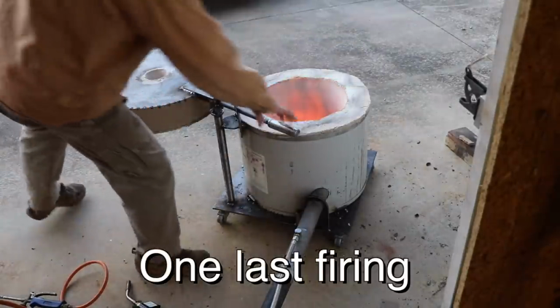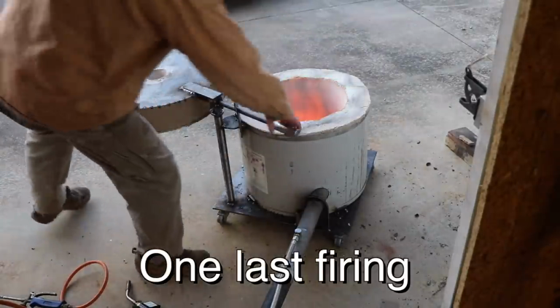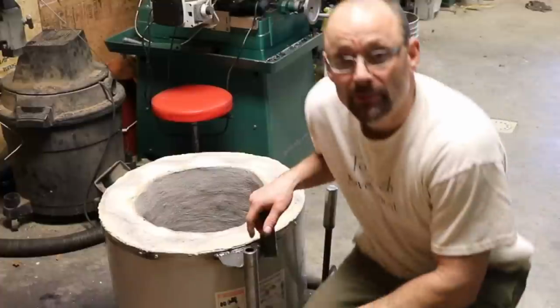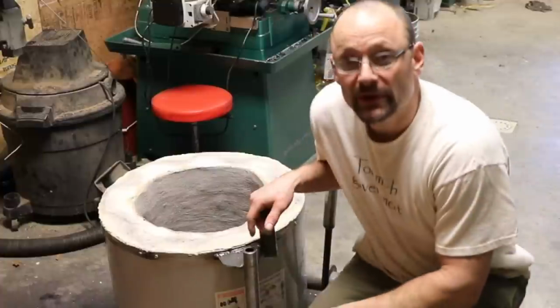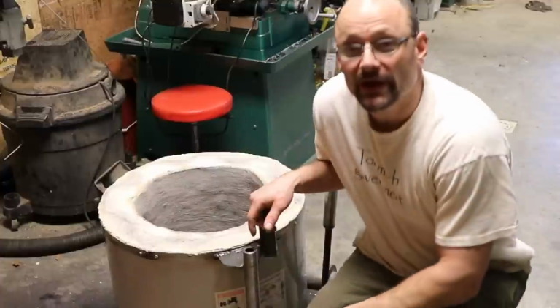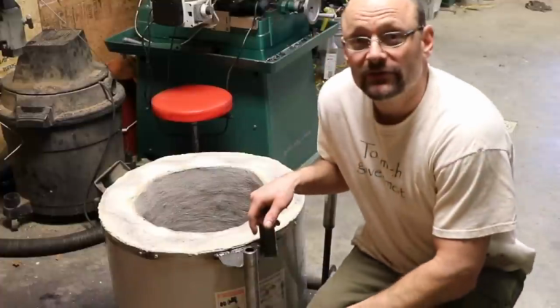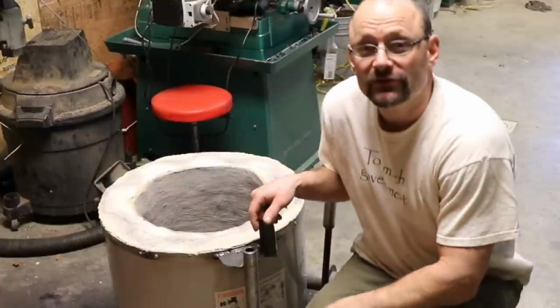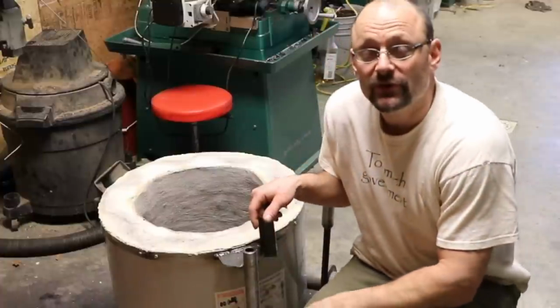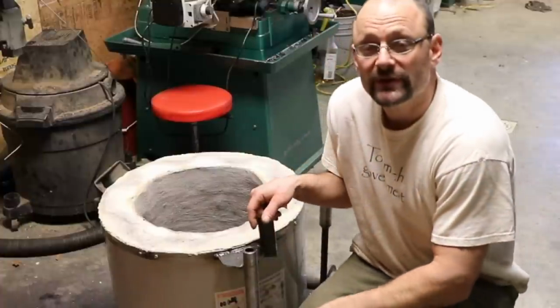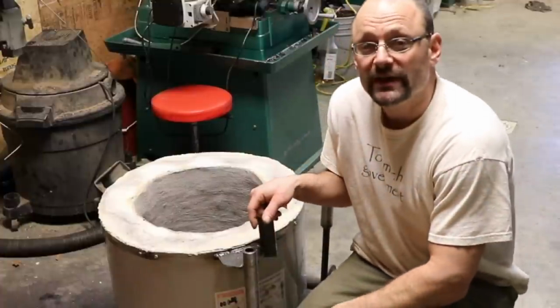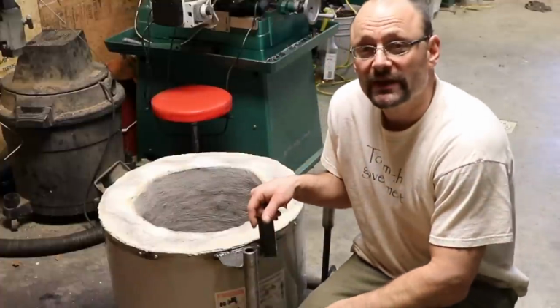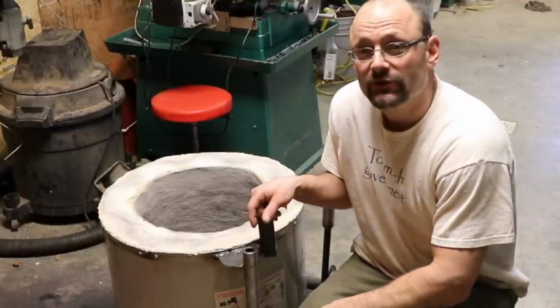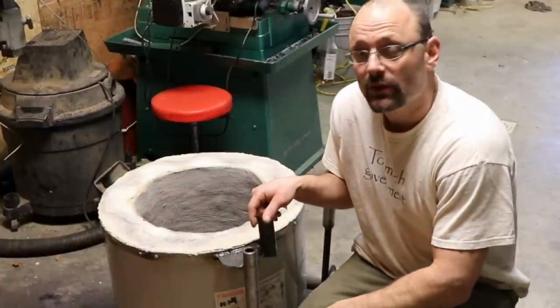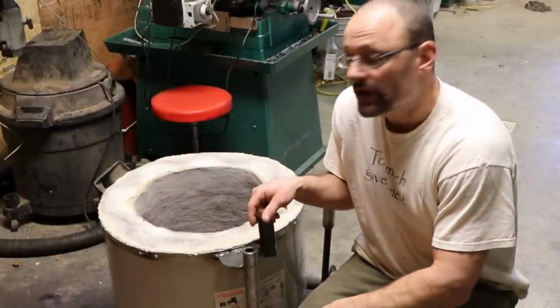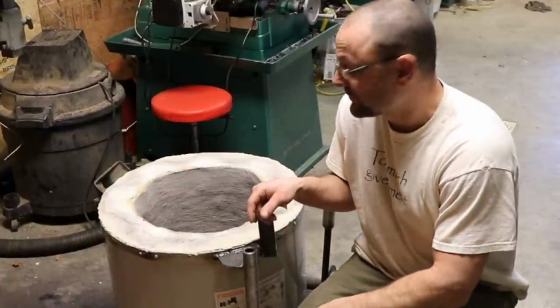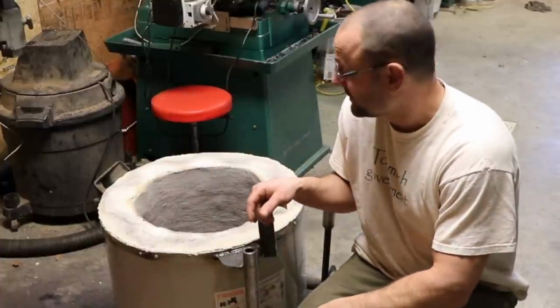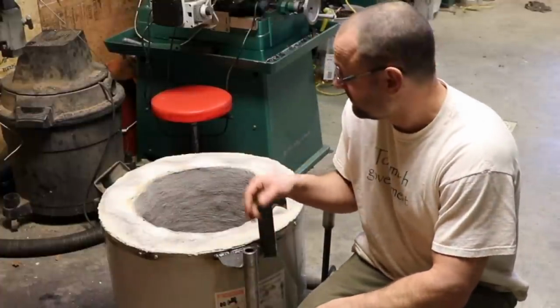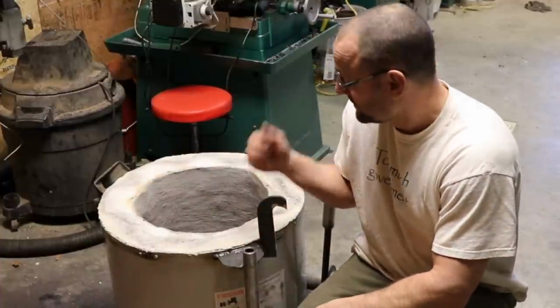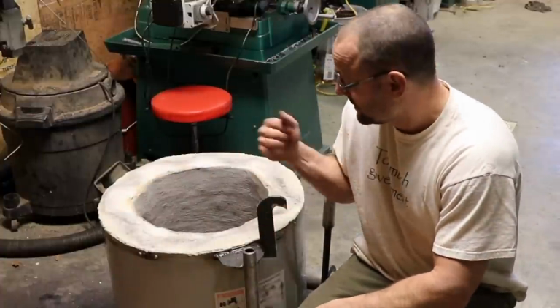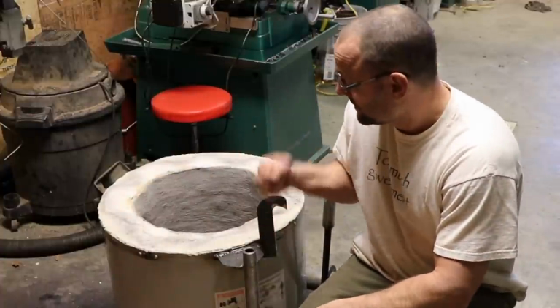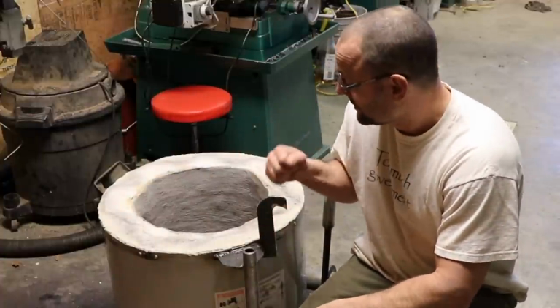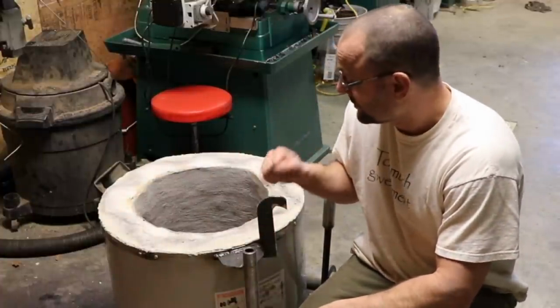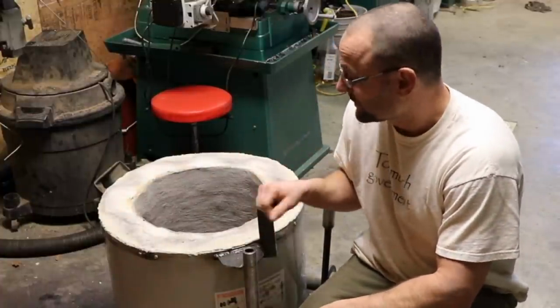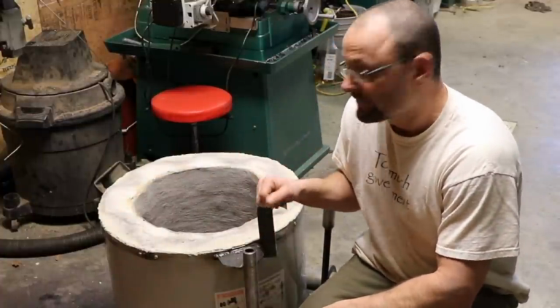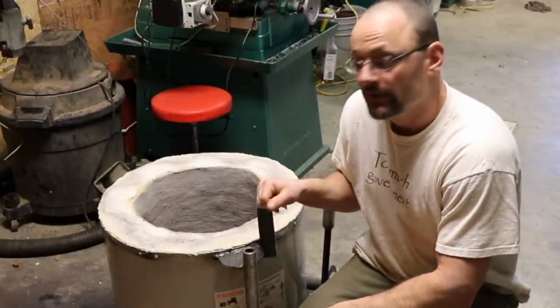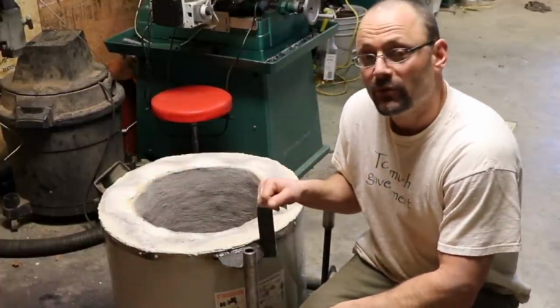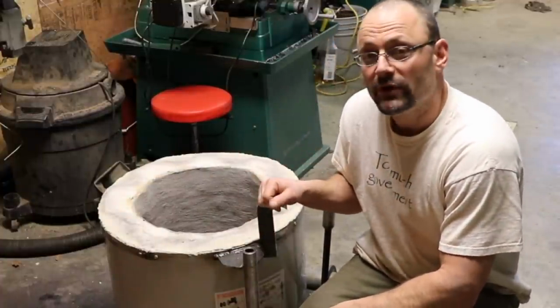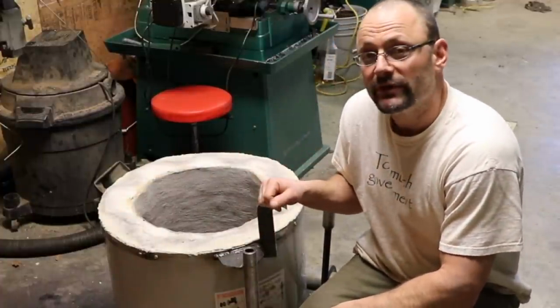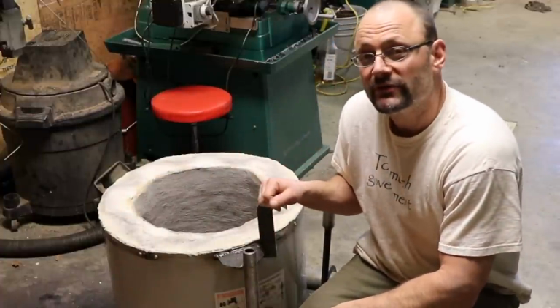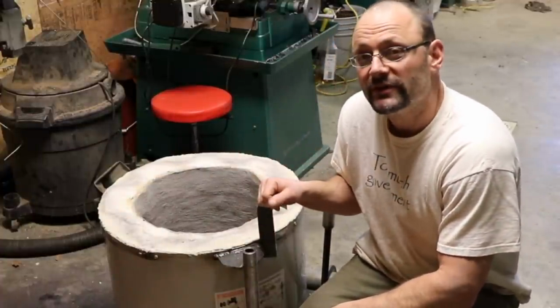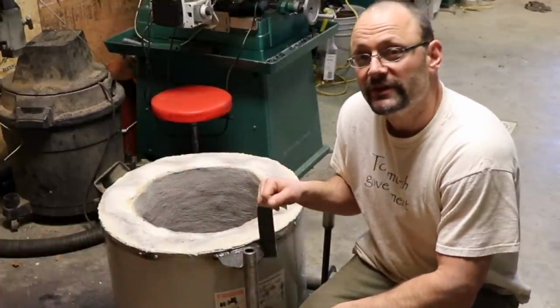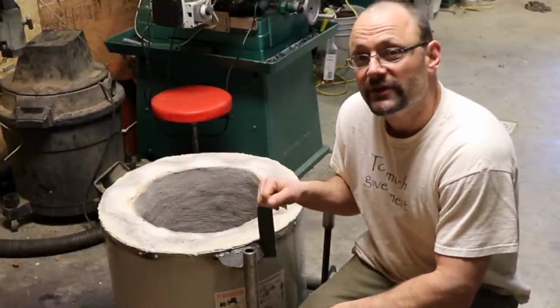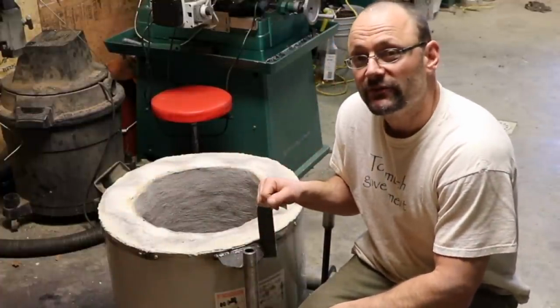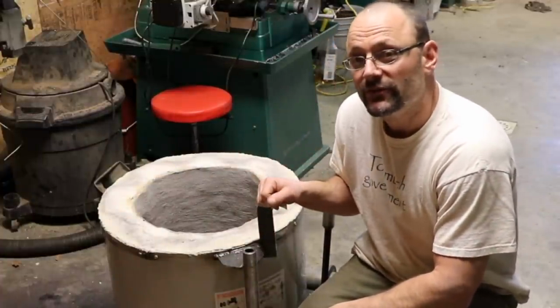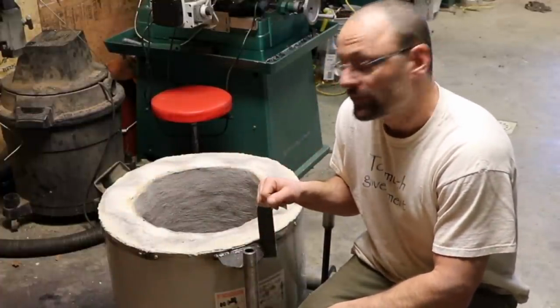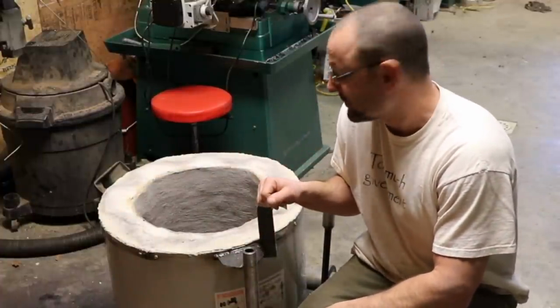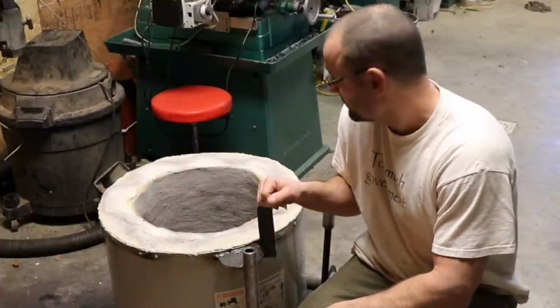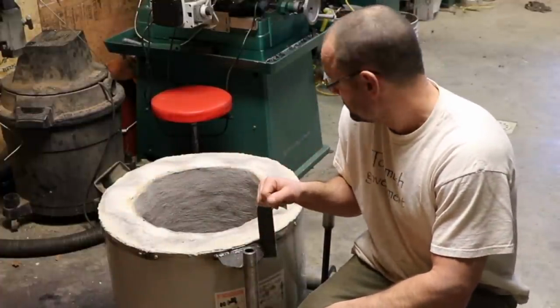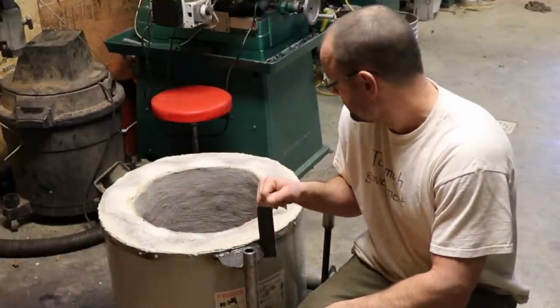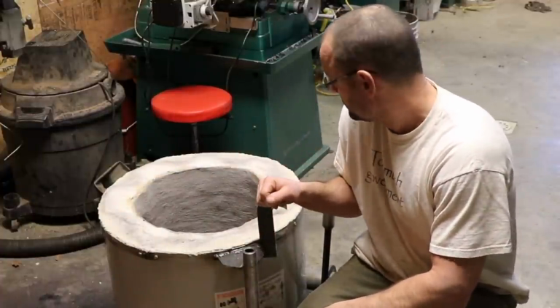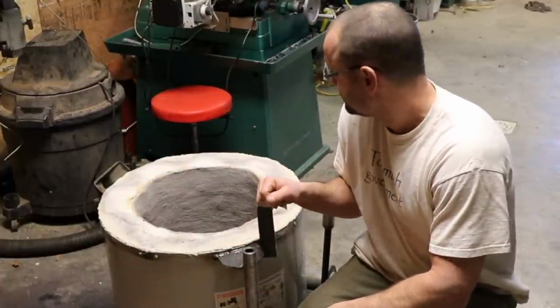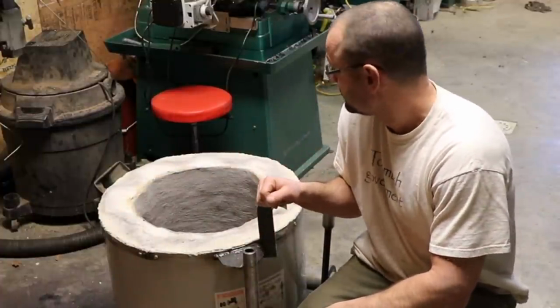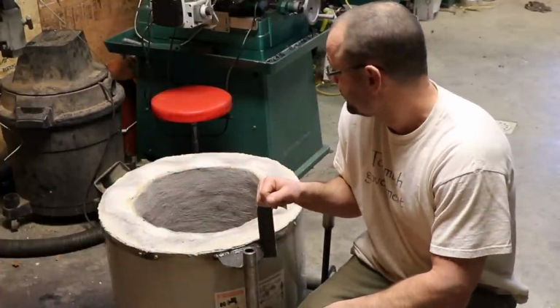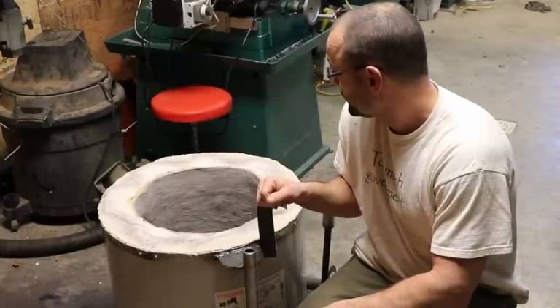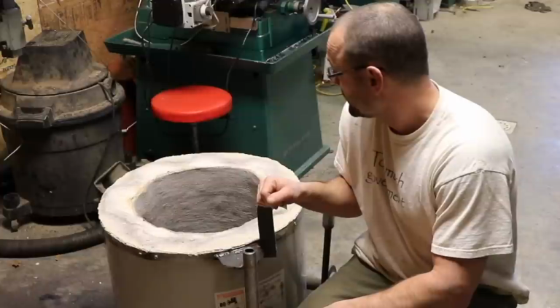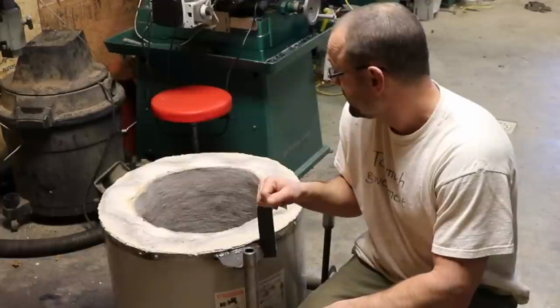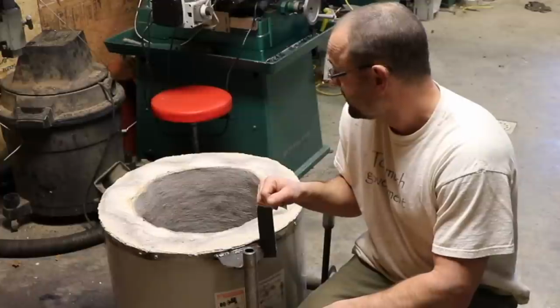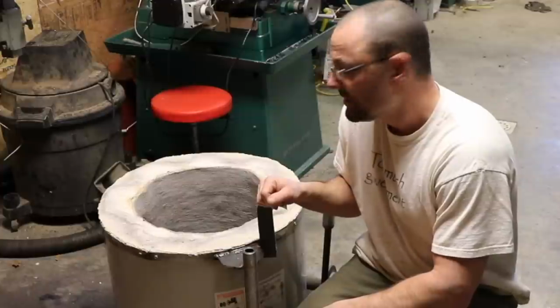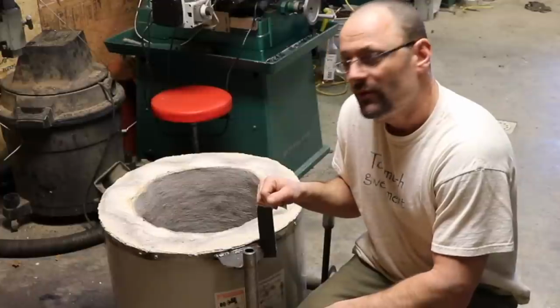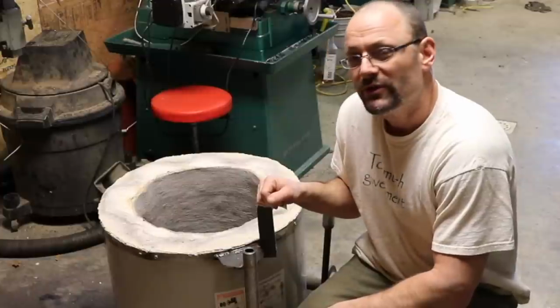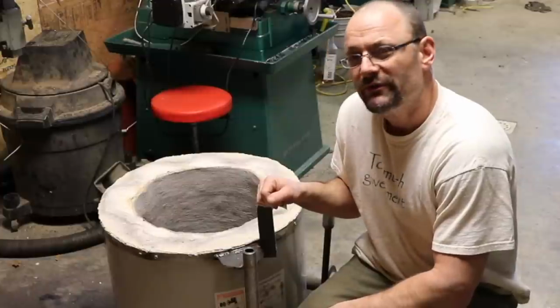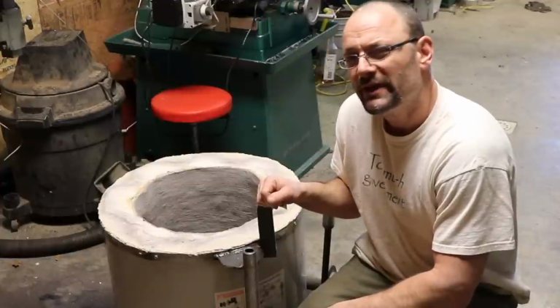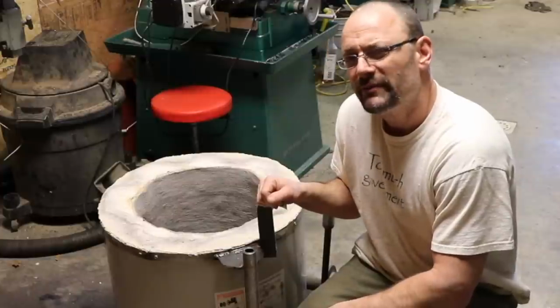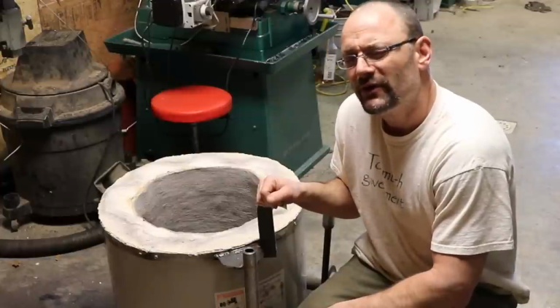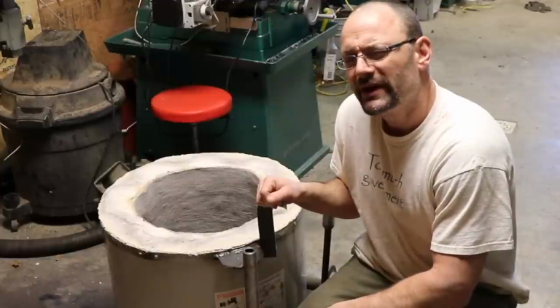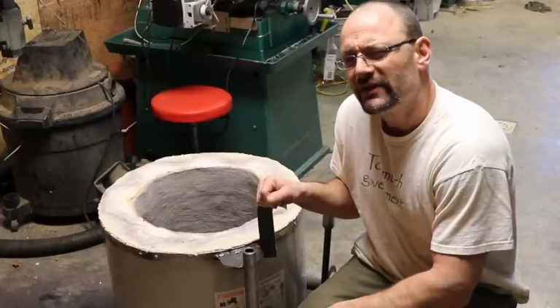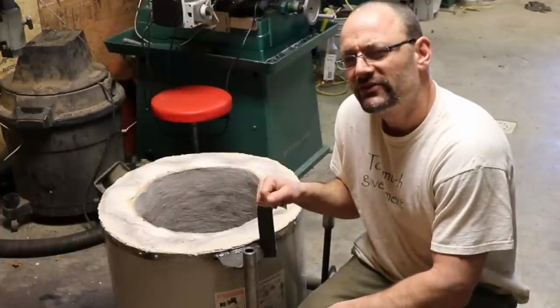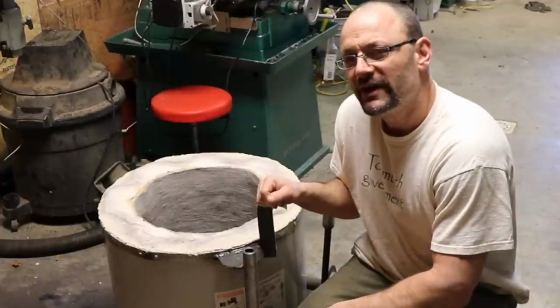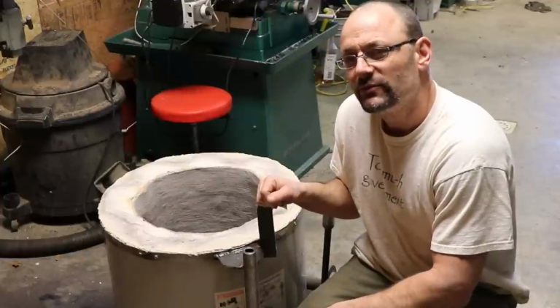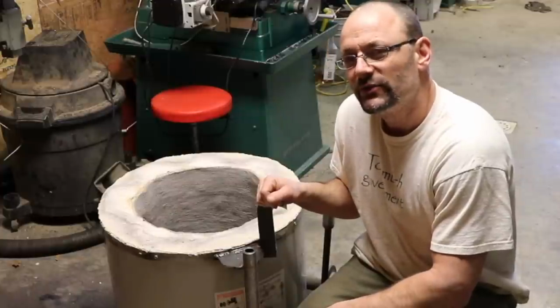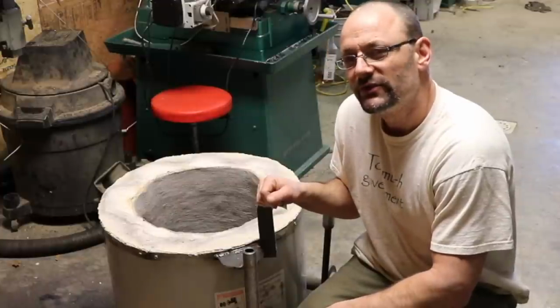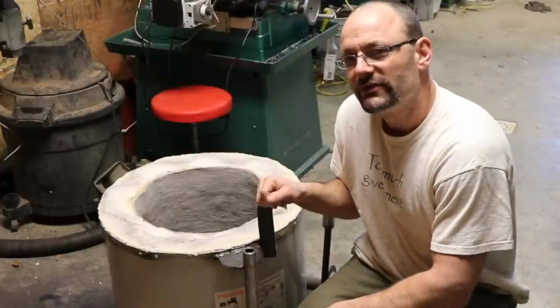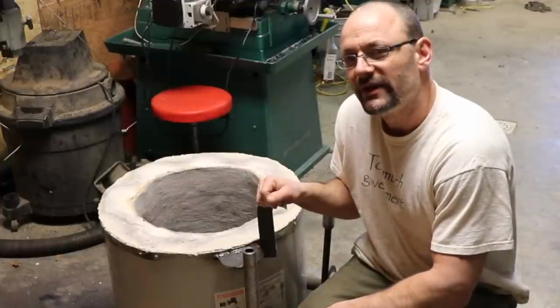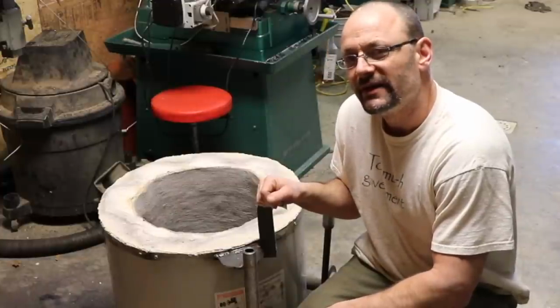I hope you guys enjoyed — thanks for watching. You're going to see more of this in the near future. I wonder if I can melt cast iron with this thing.